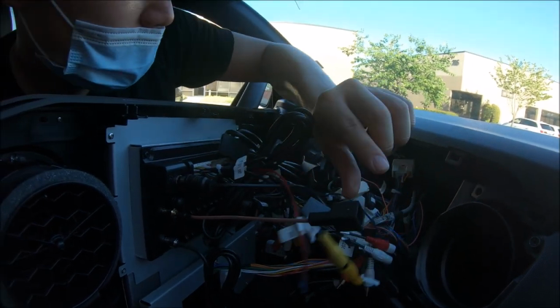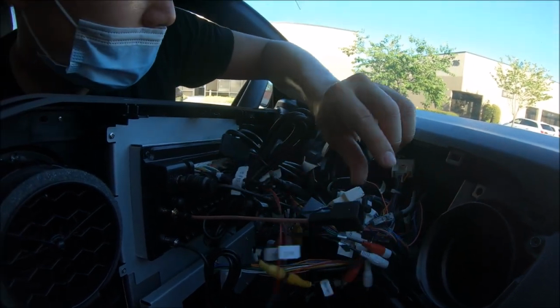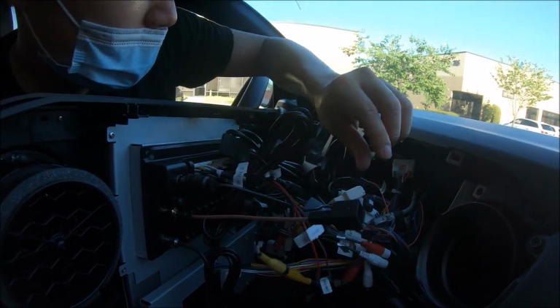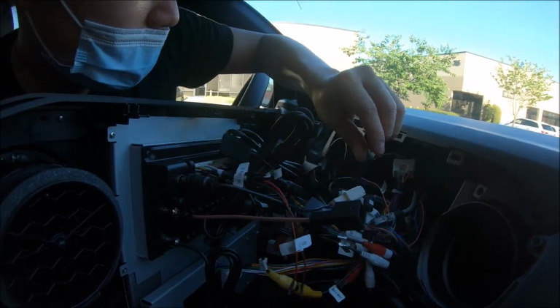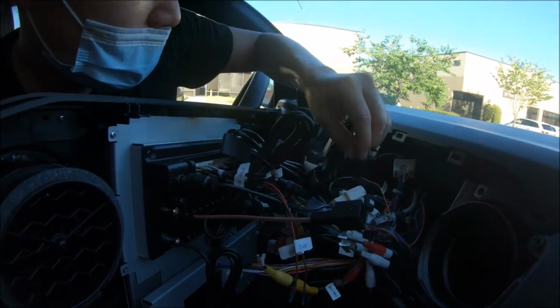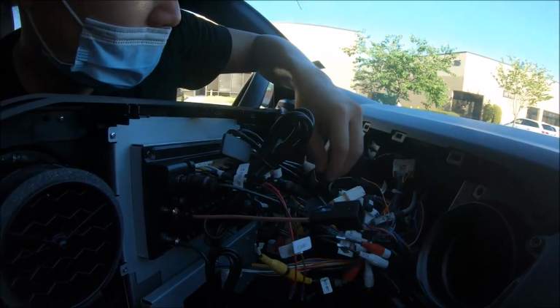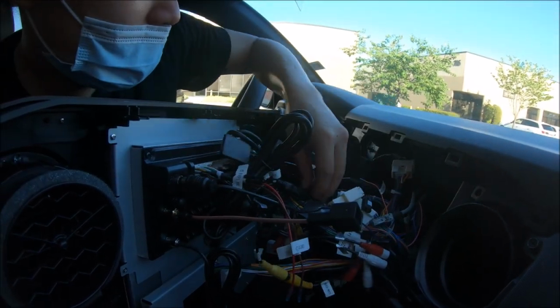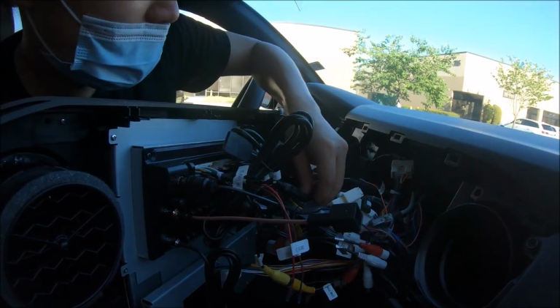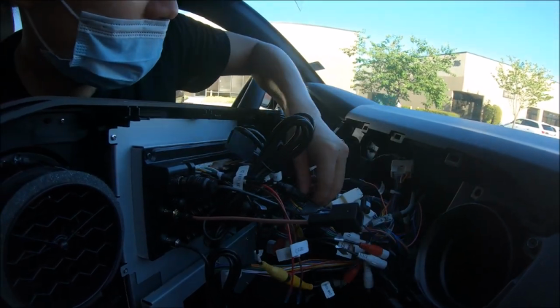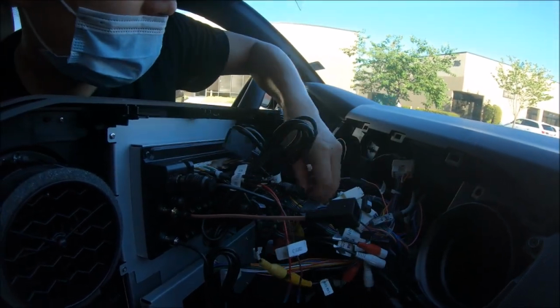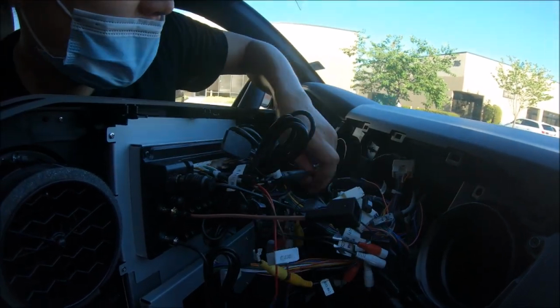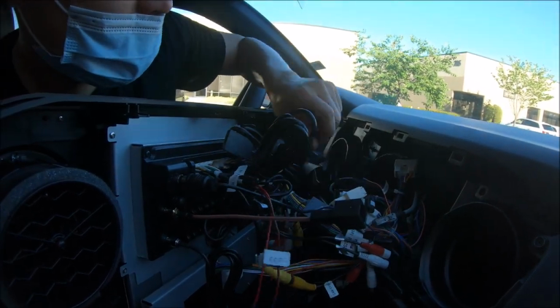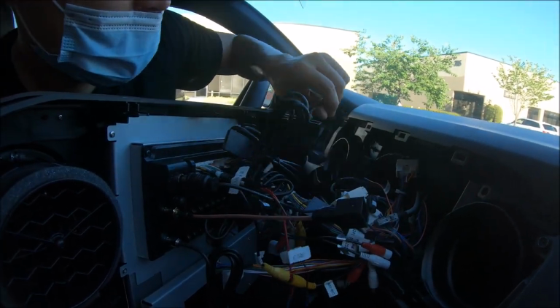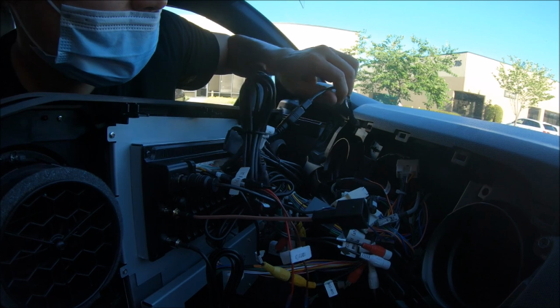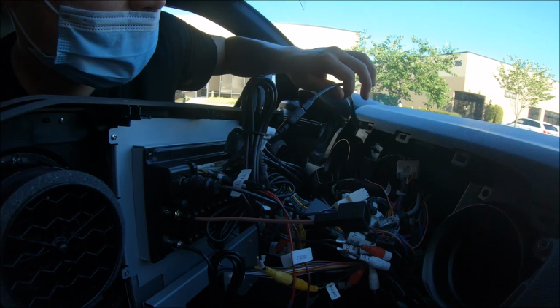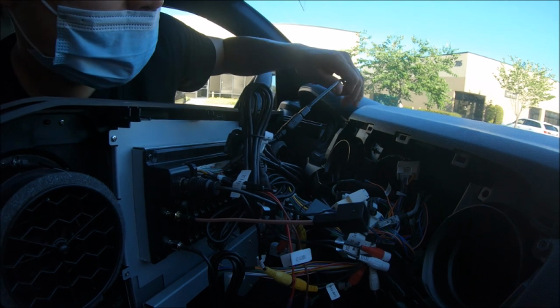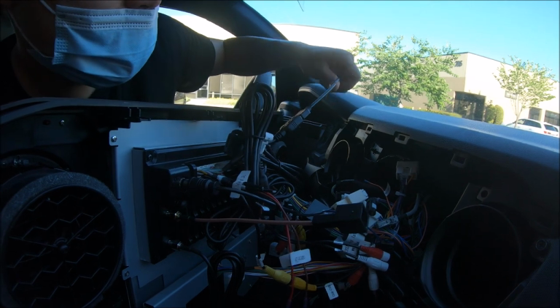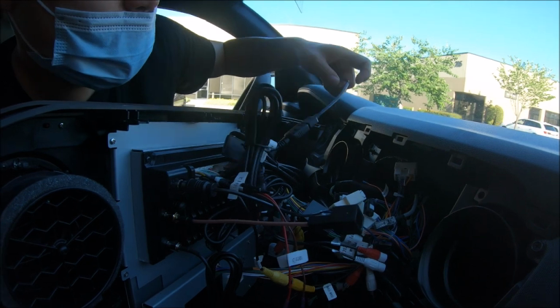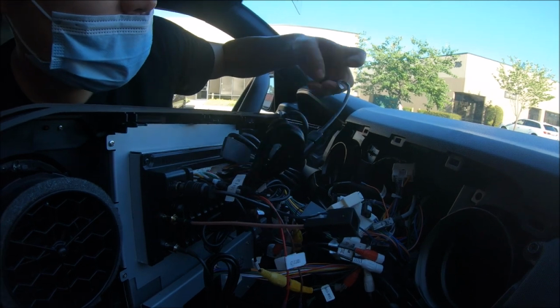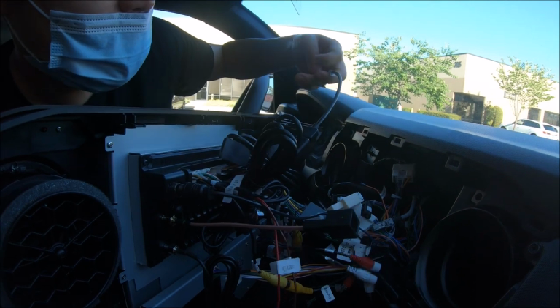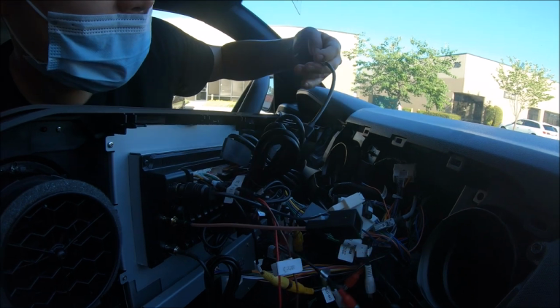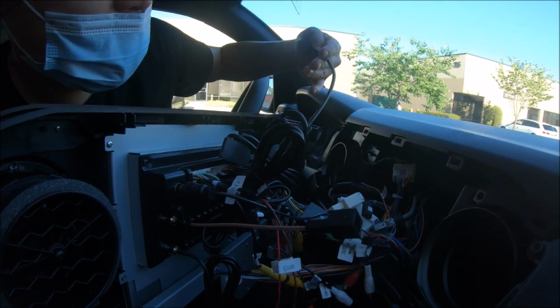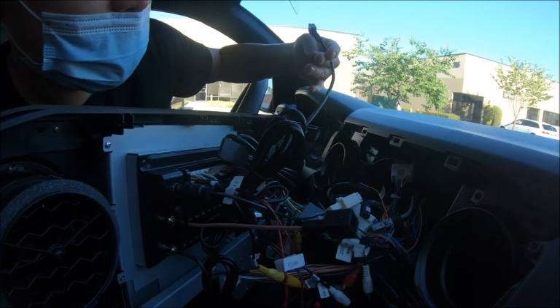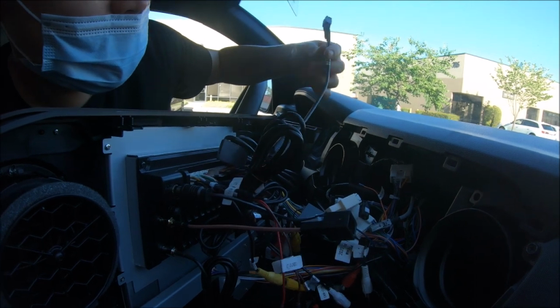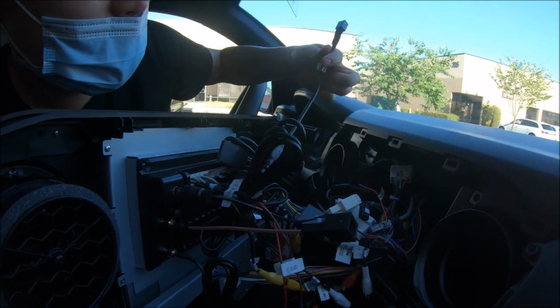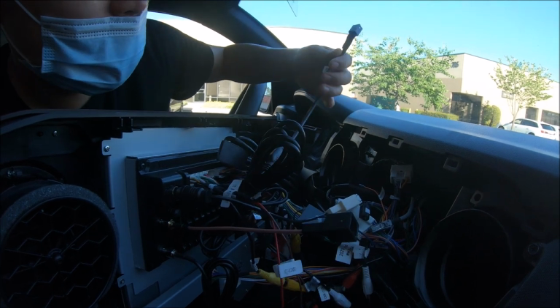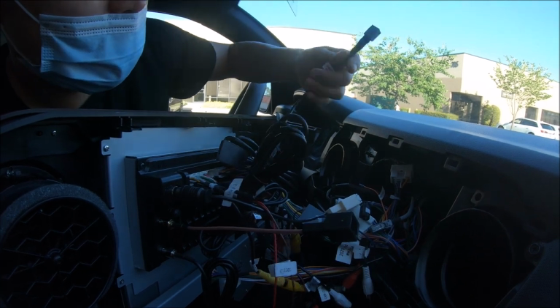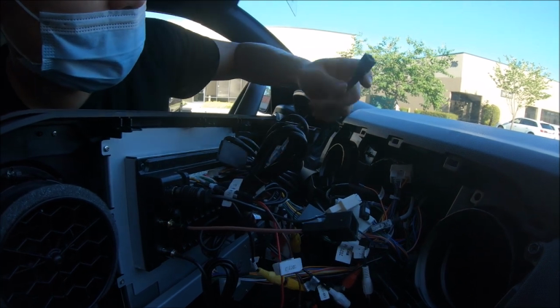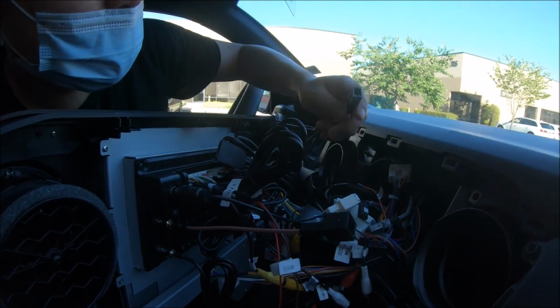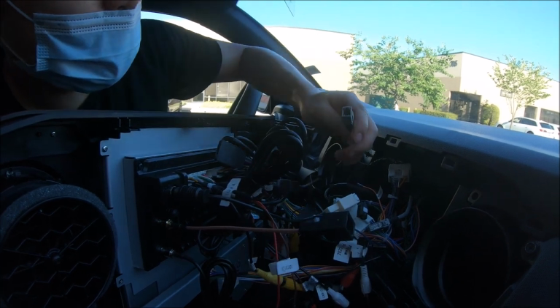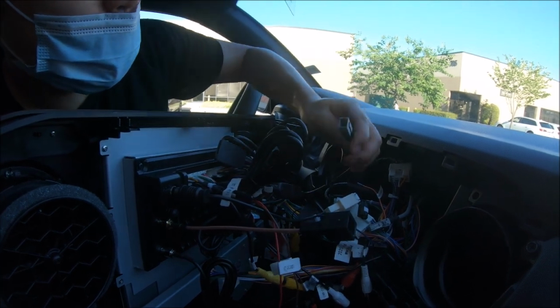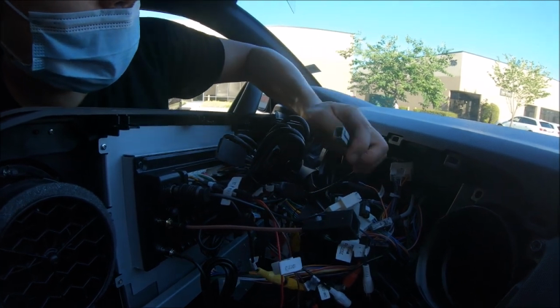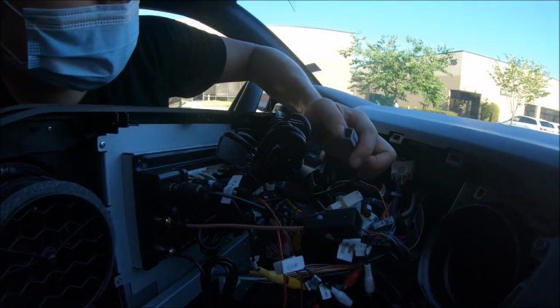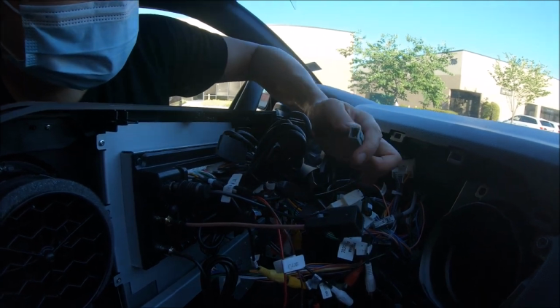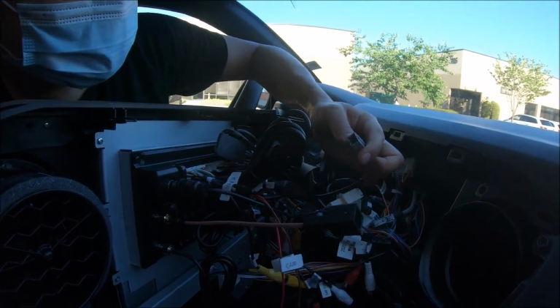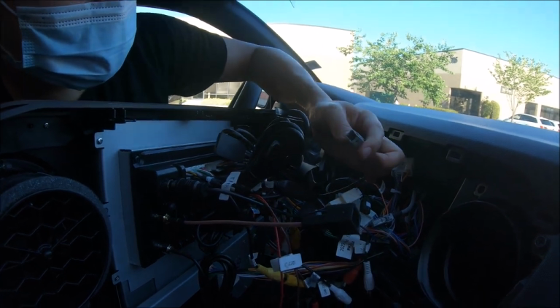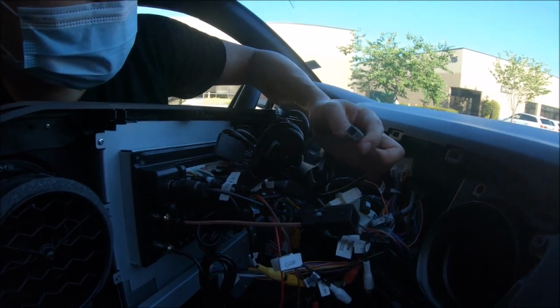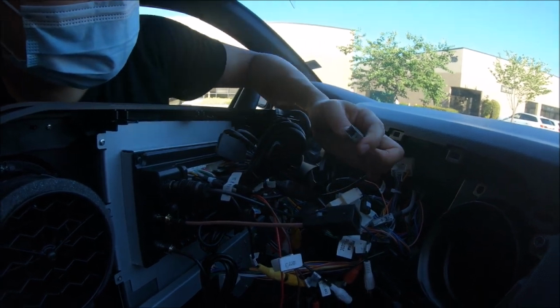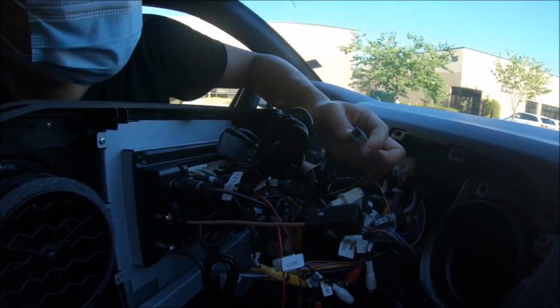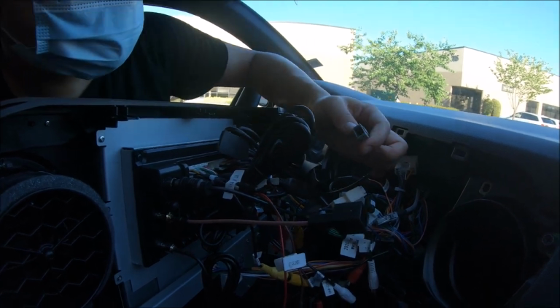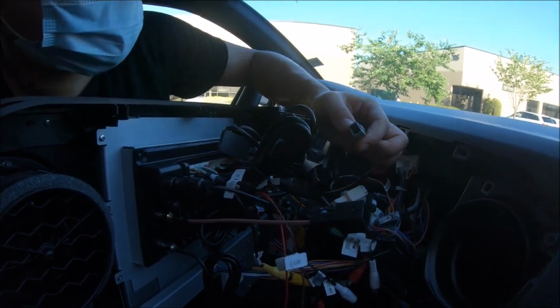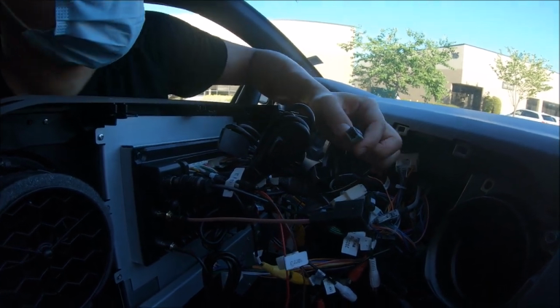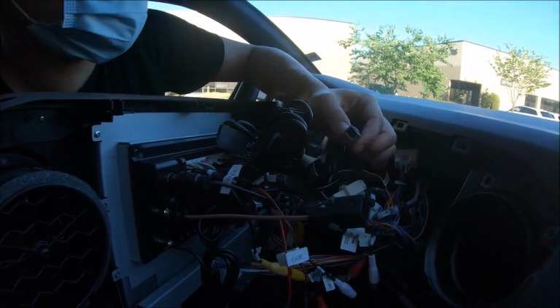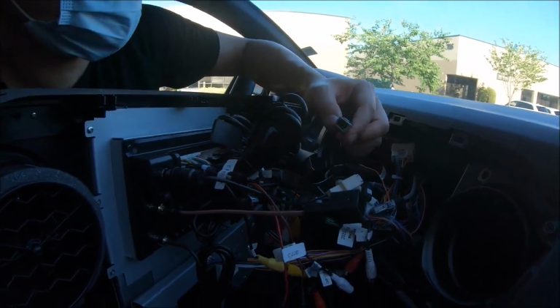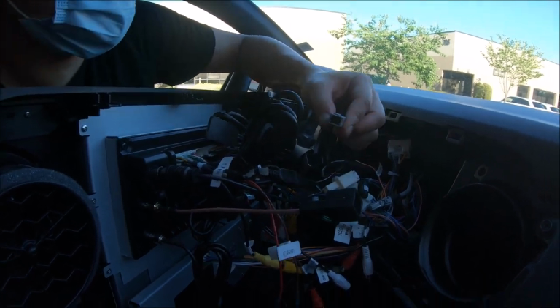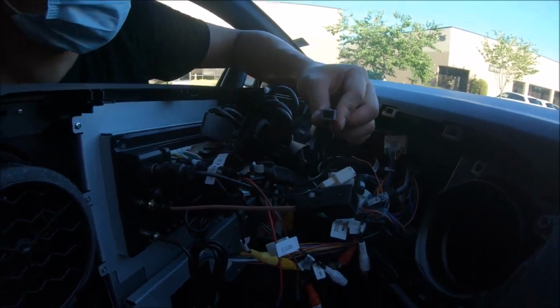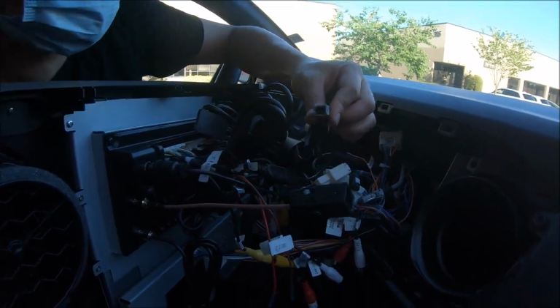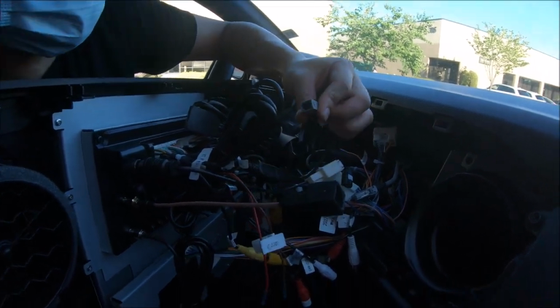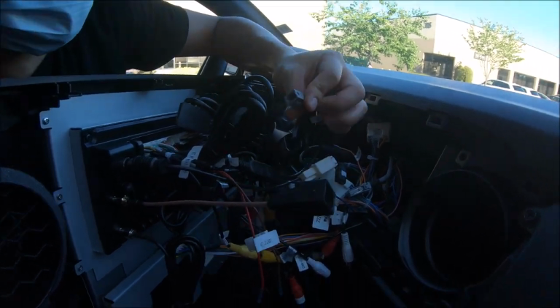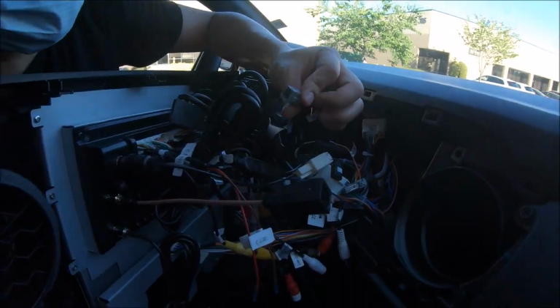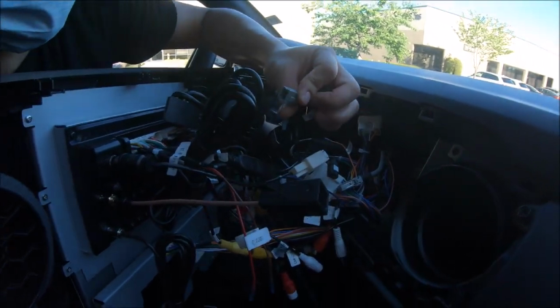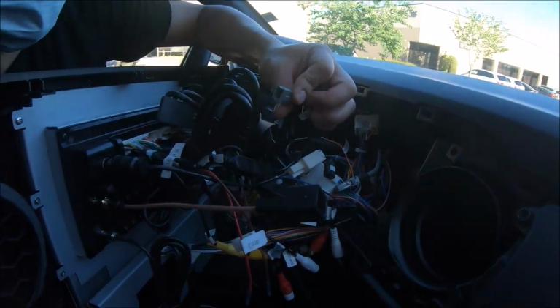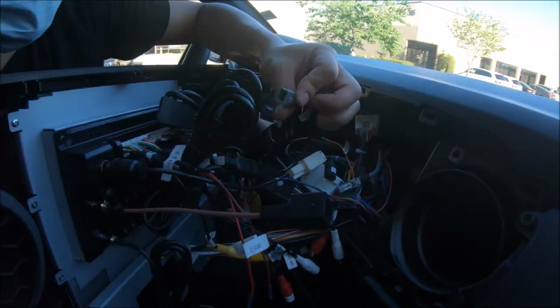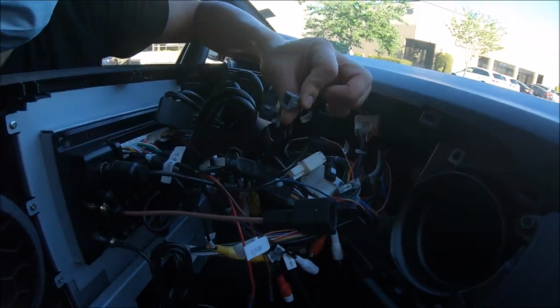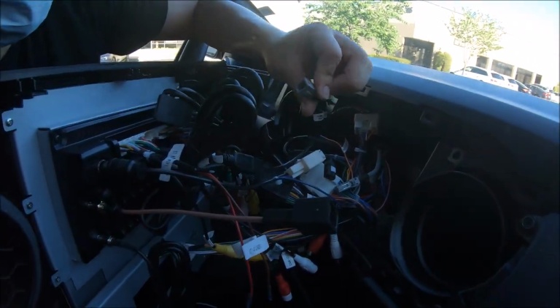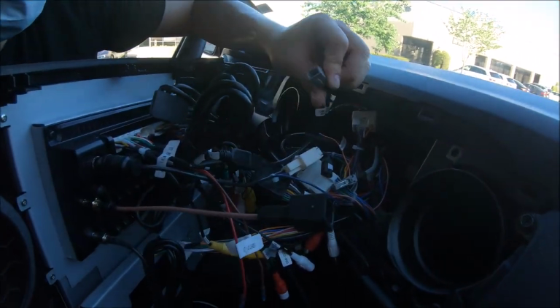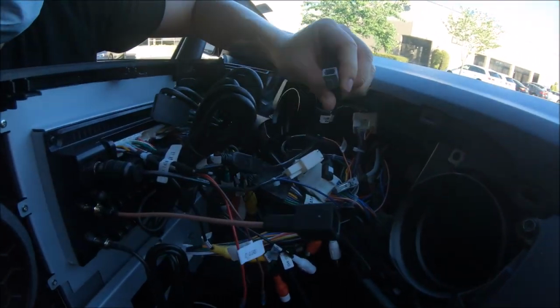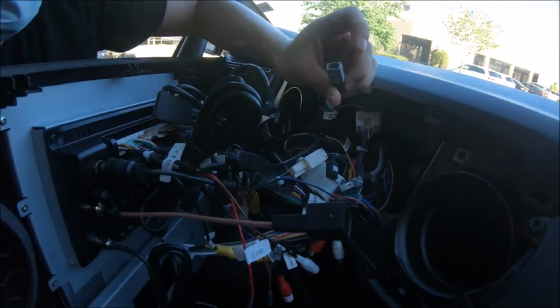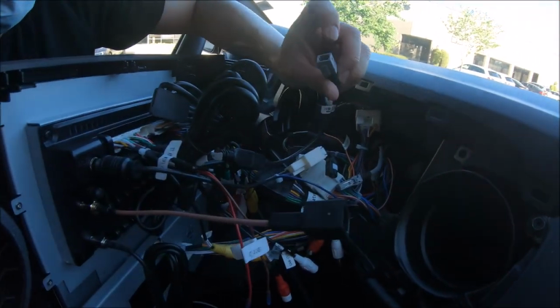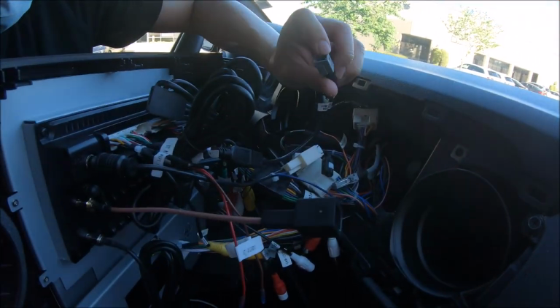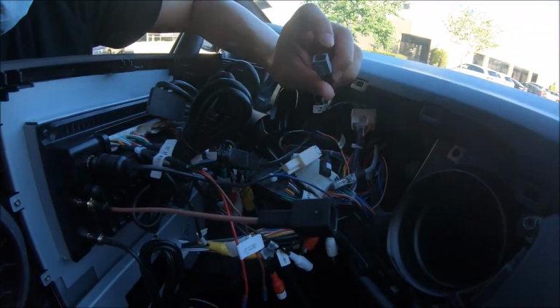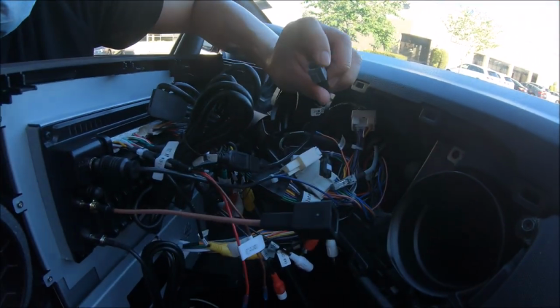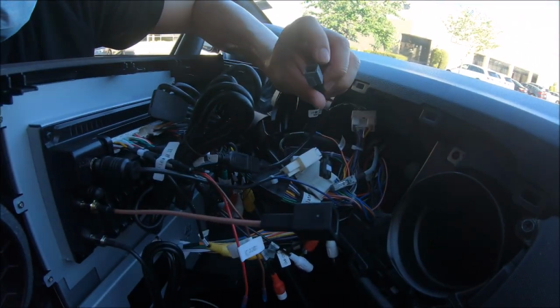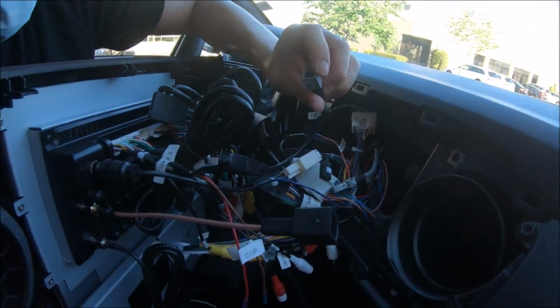The factory USB — because we want to support it and this is a 2021 model — we have this type of adapter.